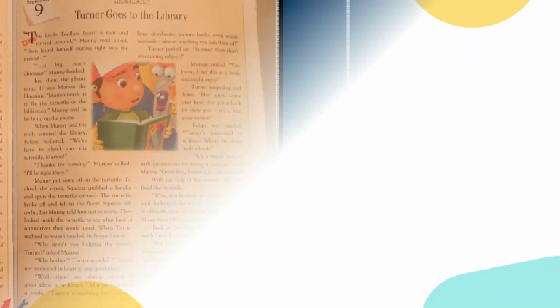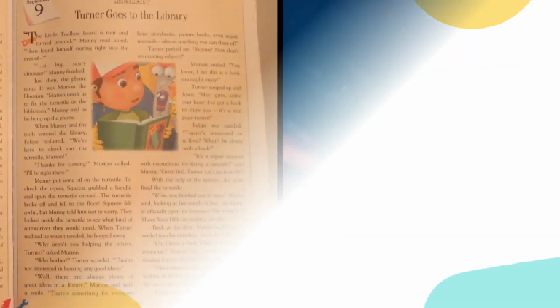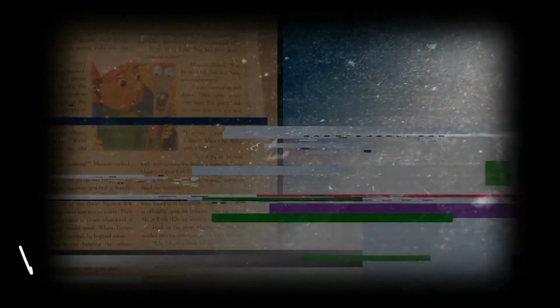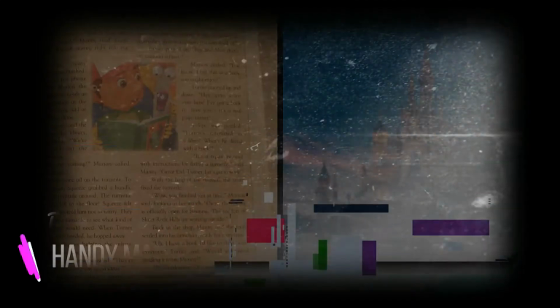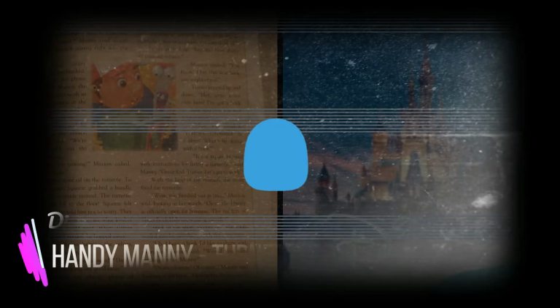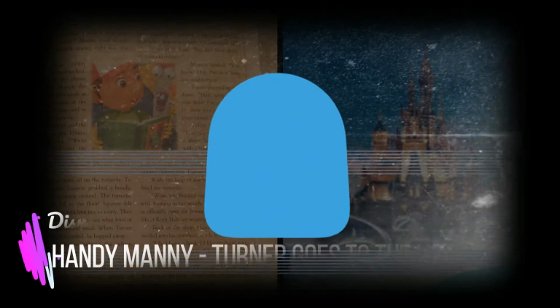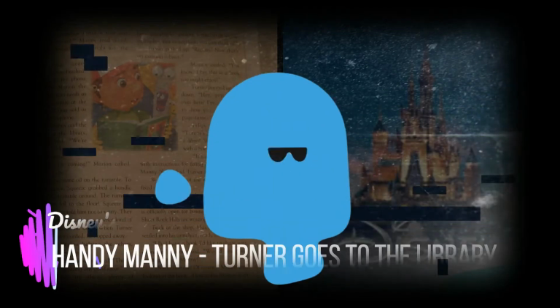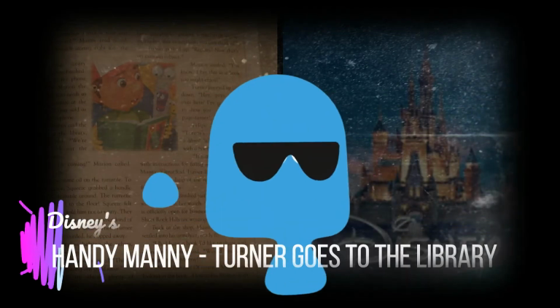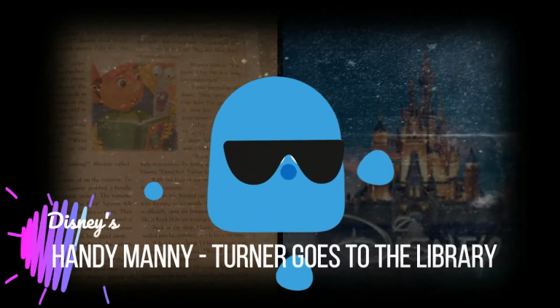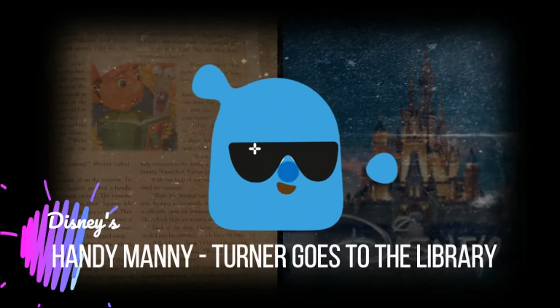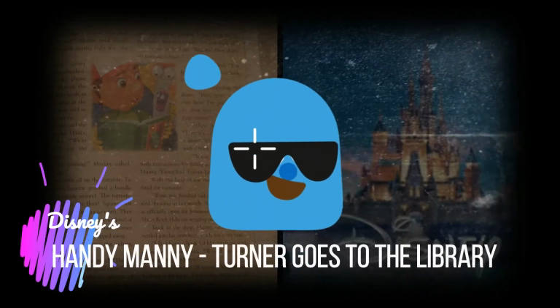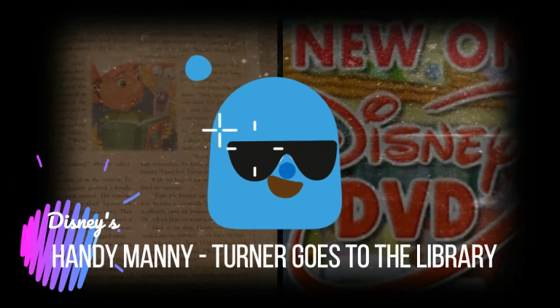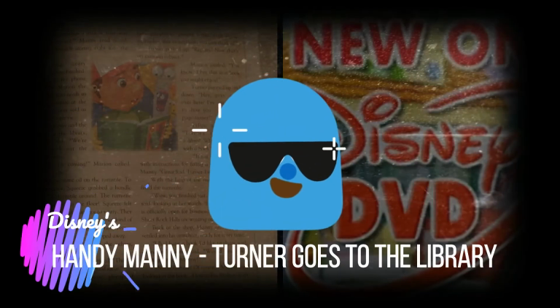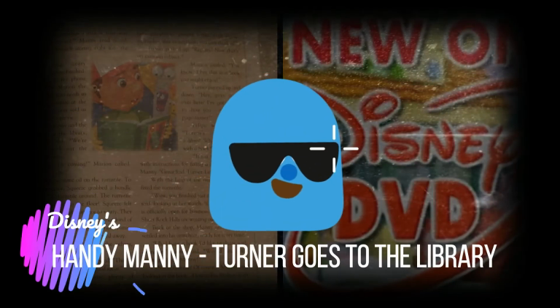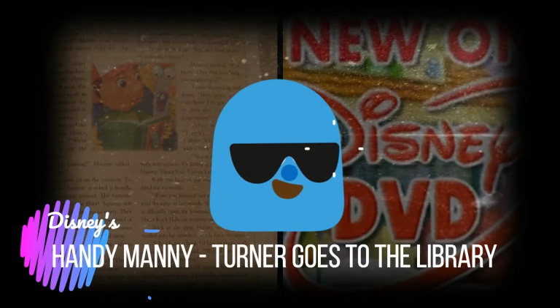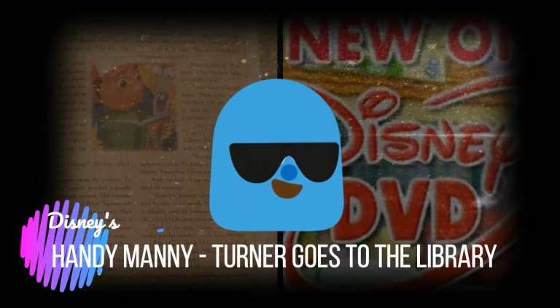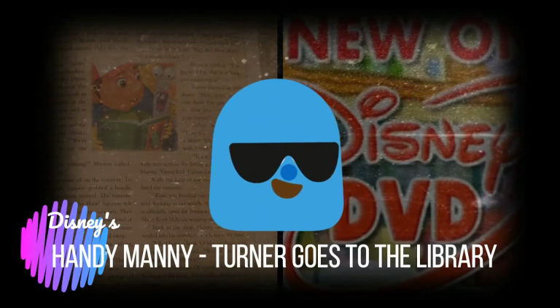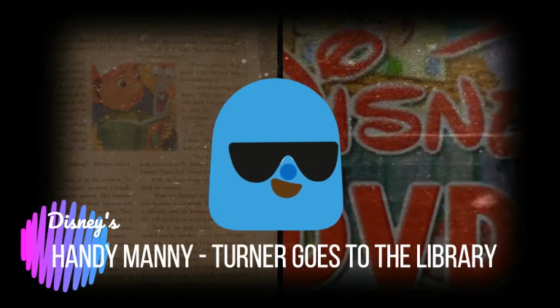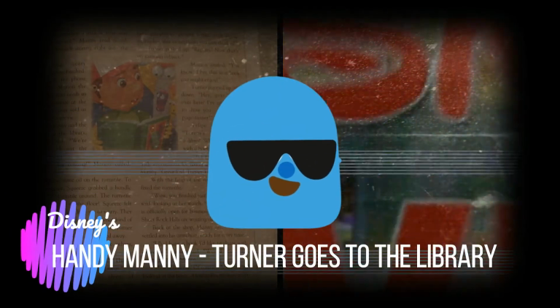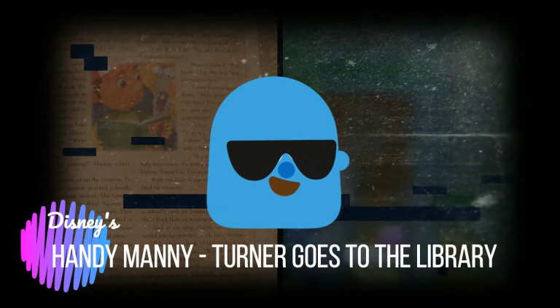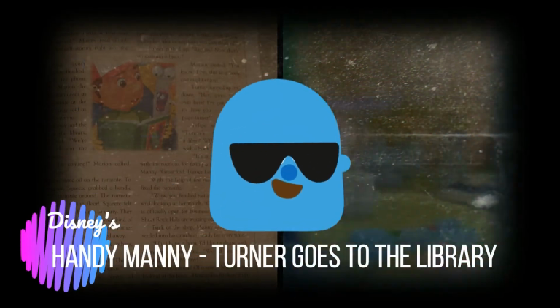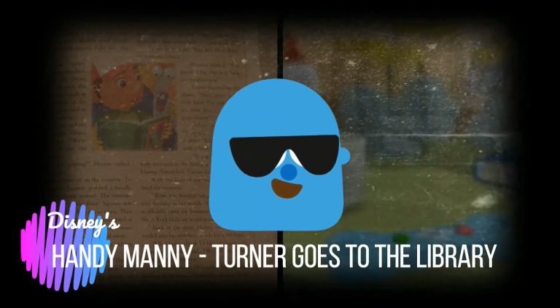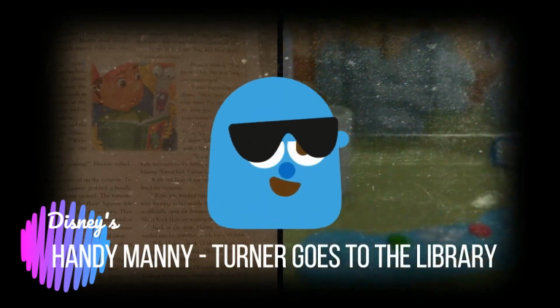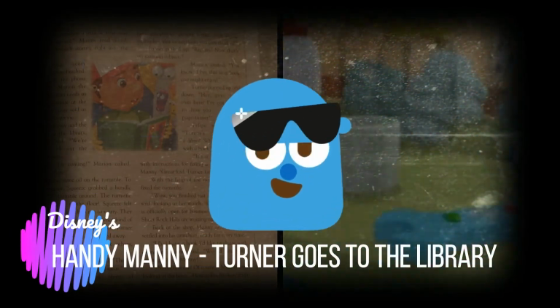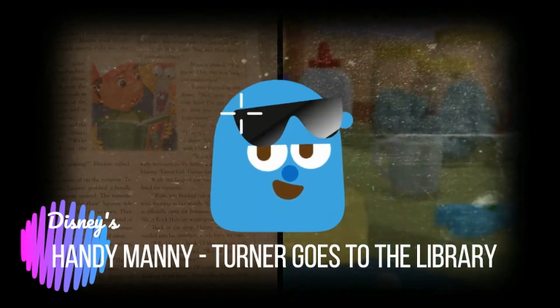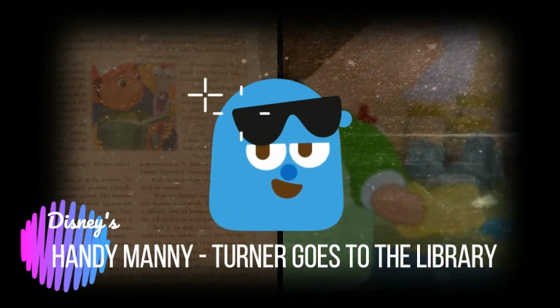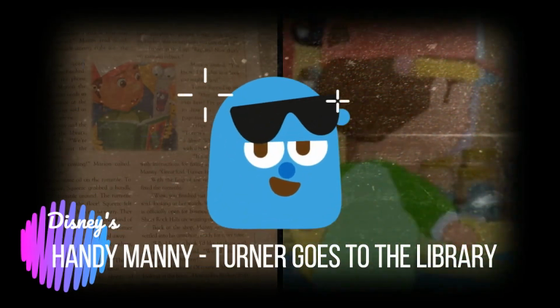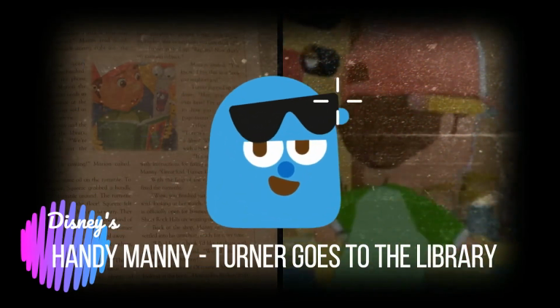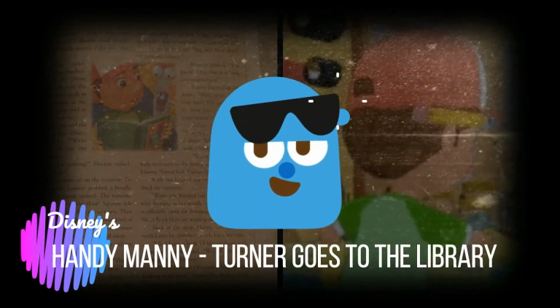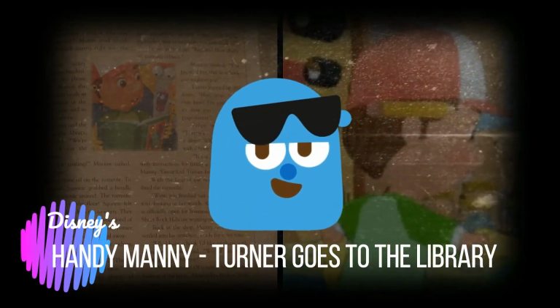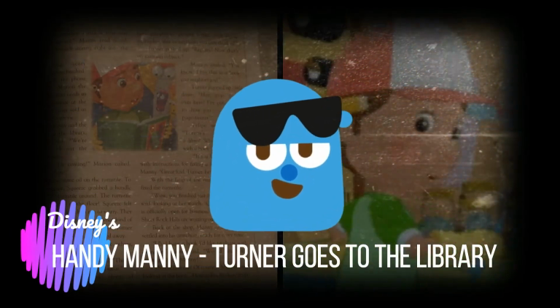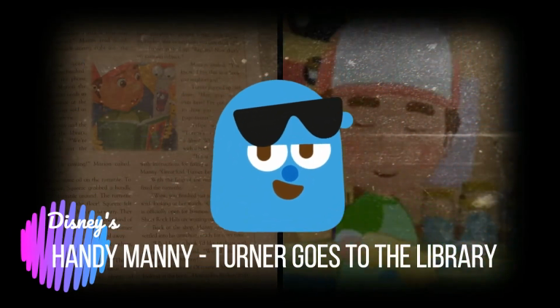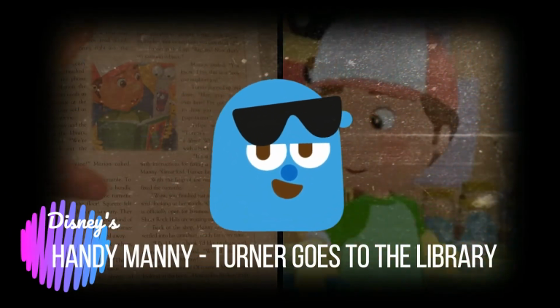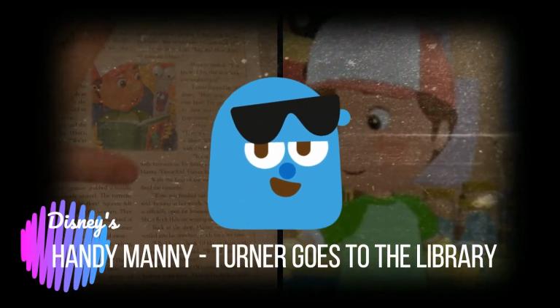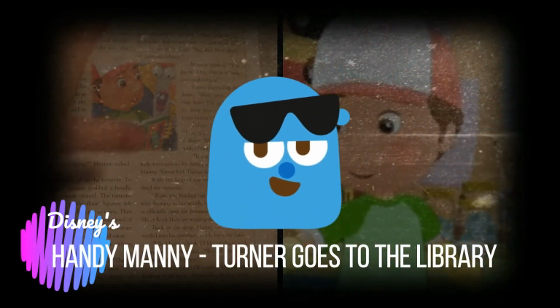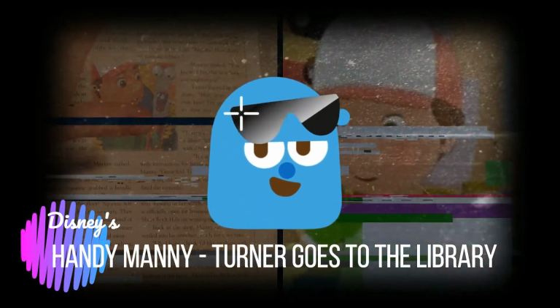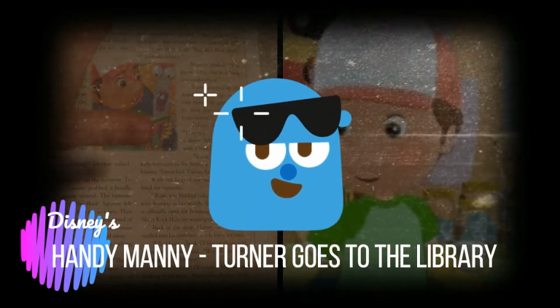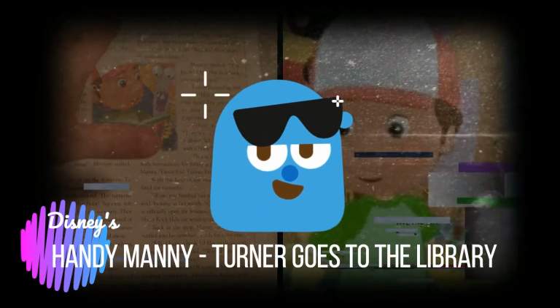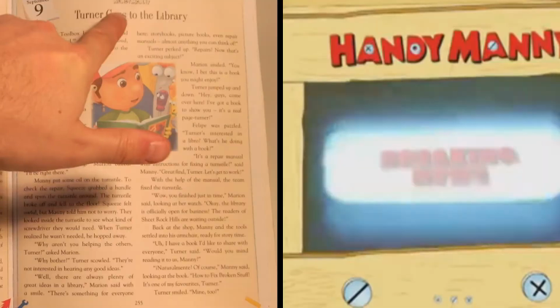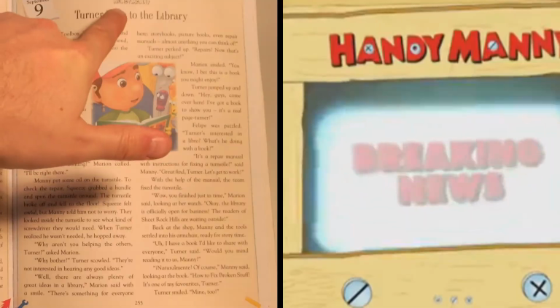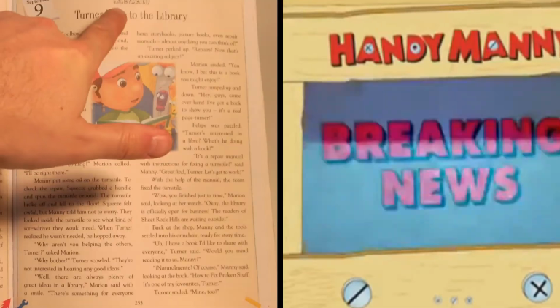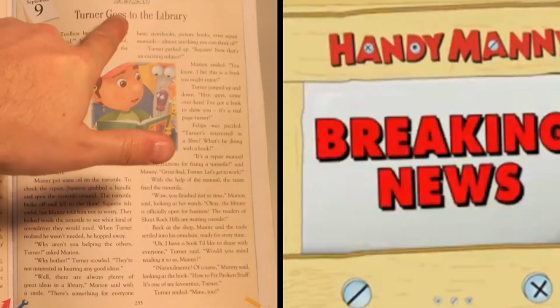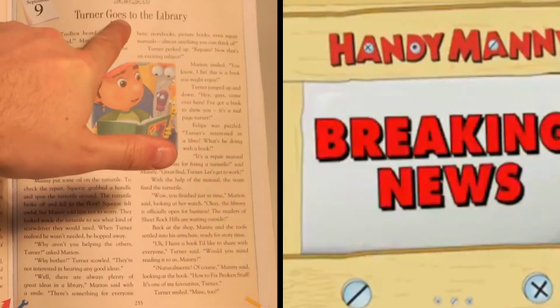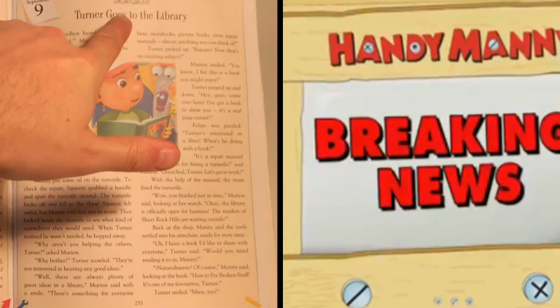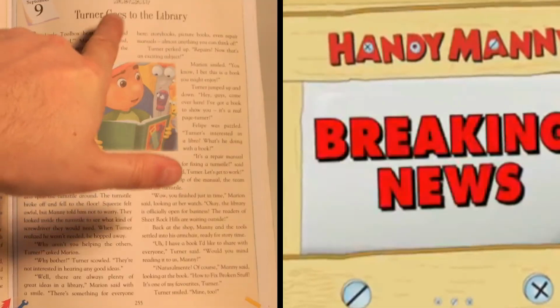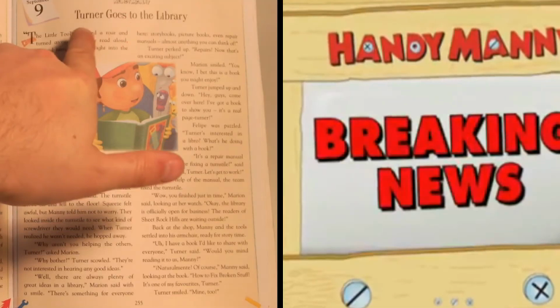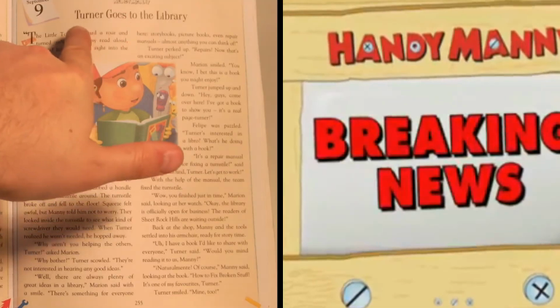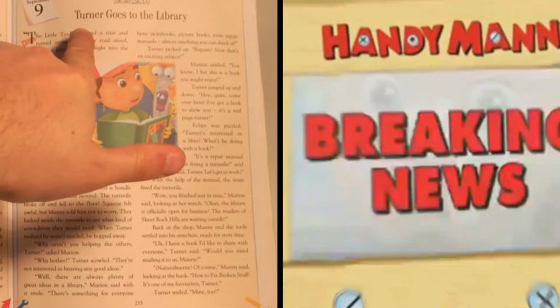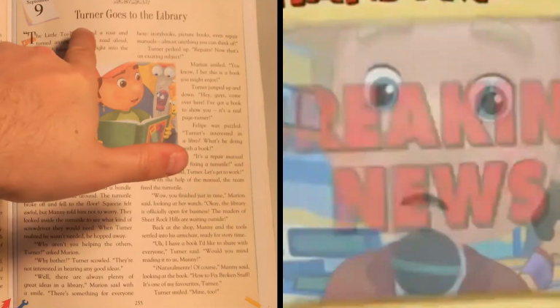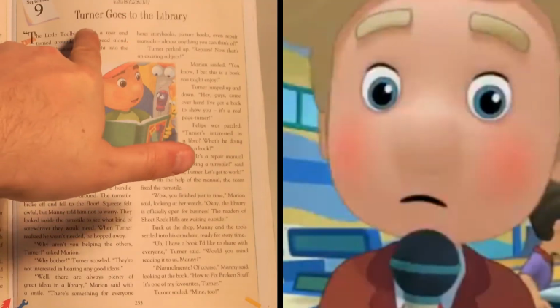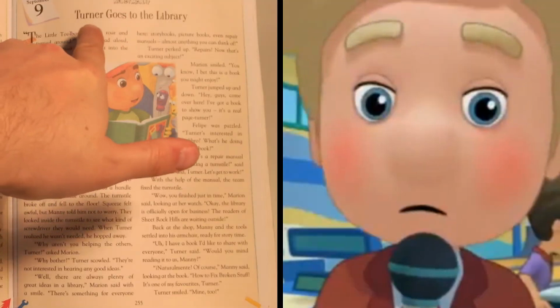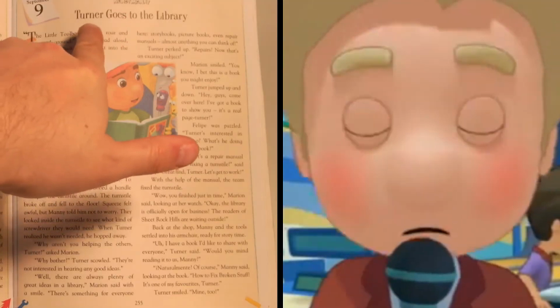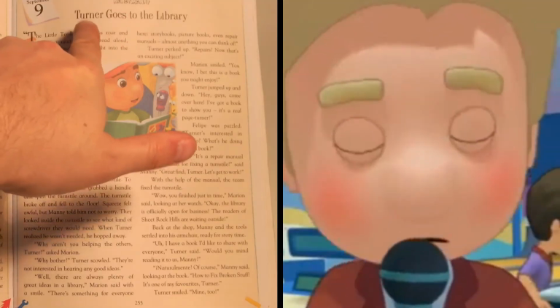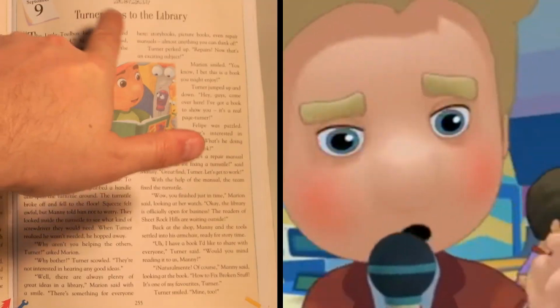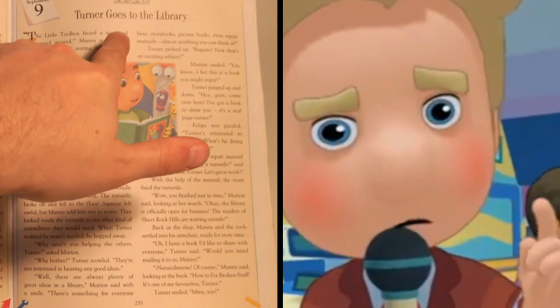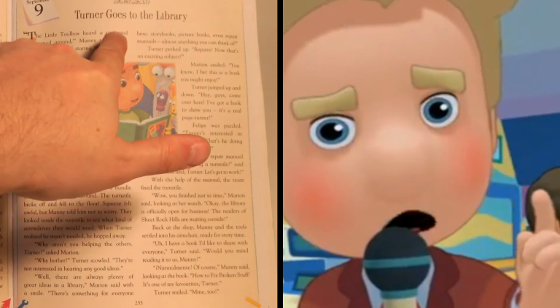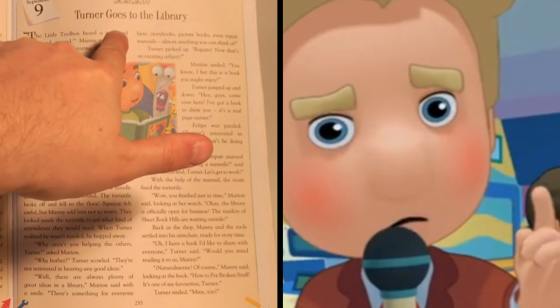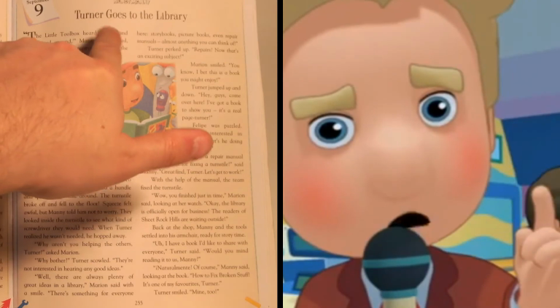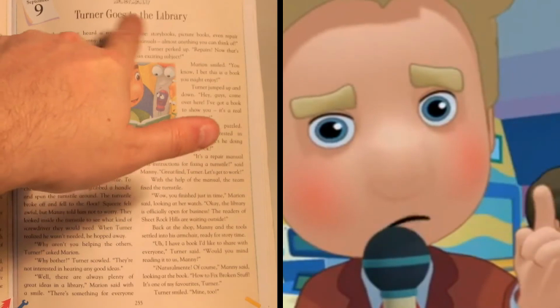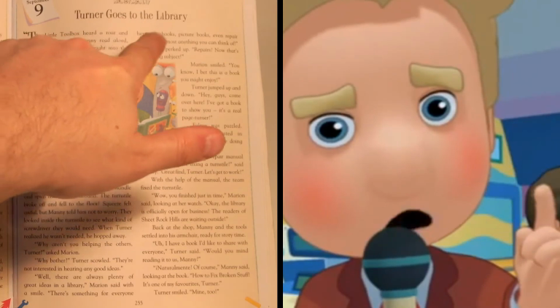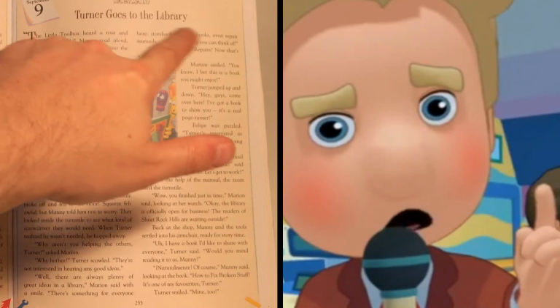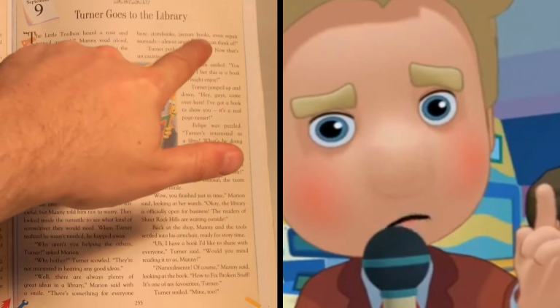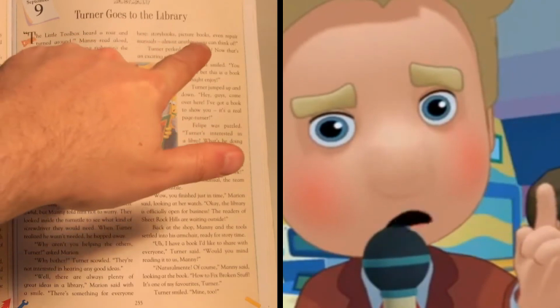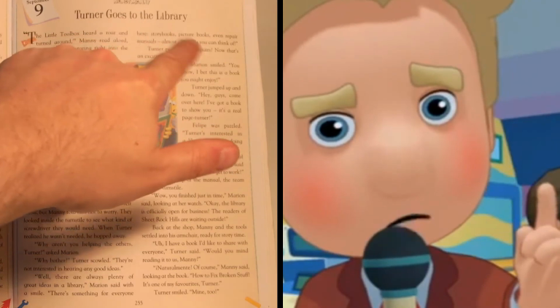Hello guys and welcome to another Disney reading. Today we have Disney's Handy Manny: Turner Goes to the Library.